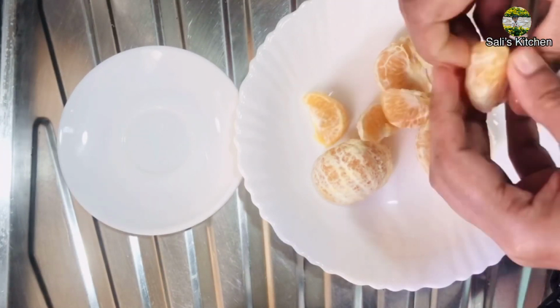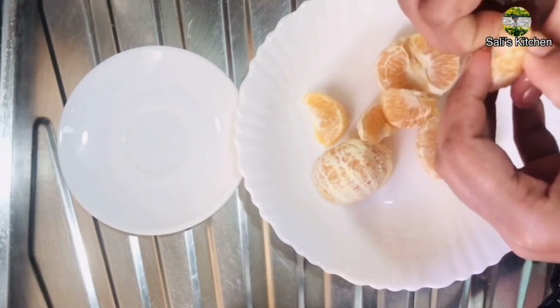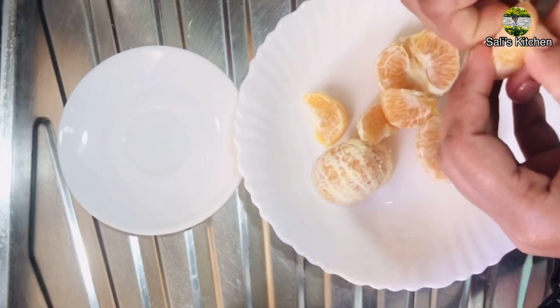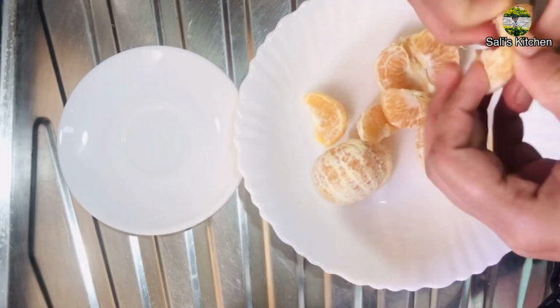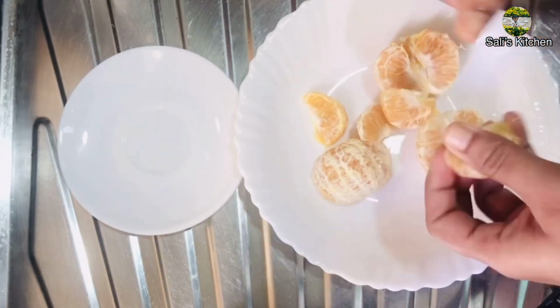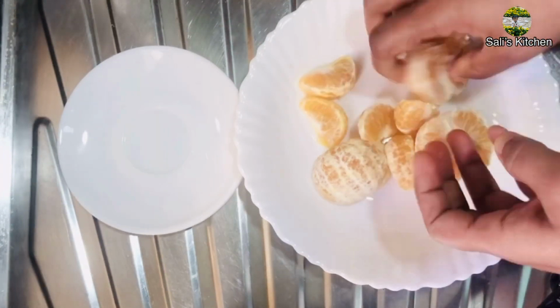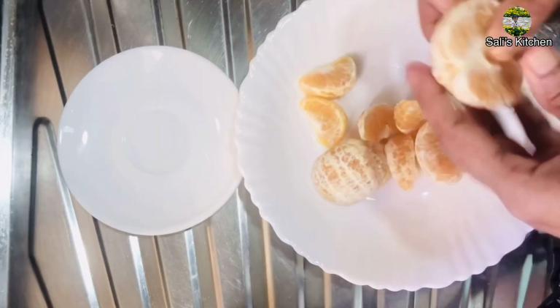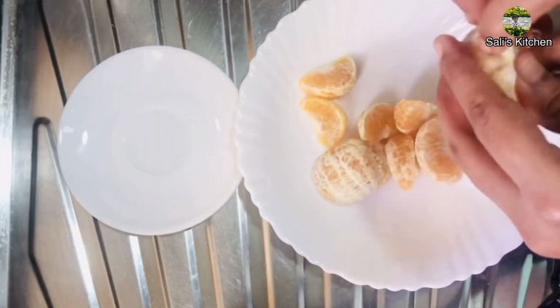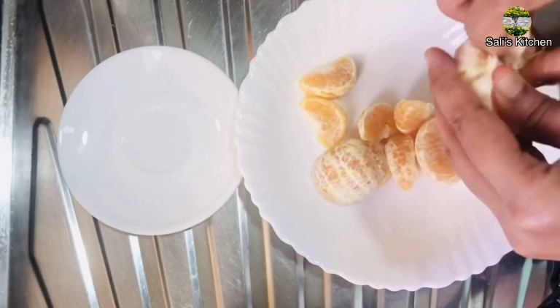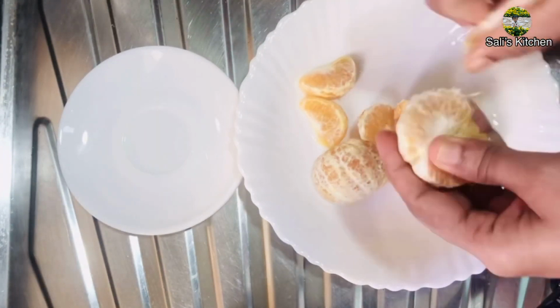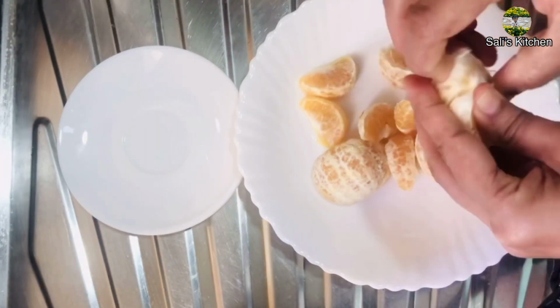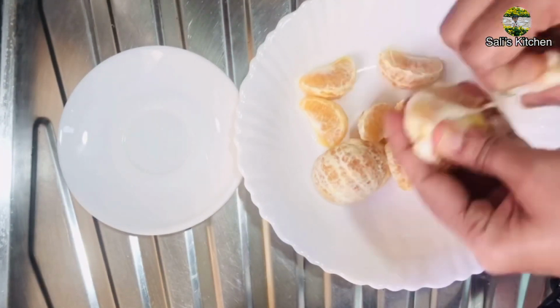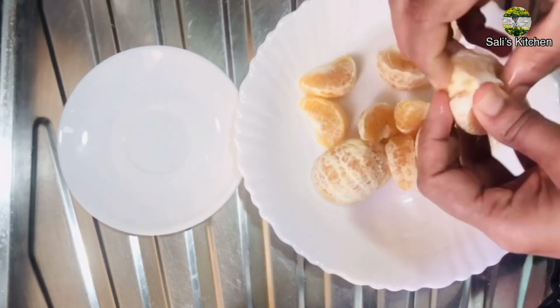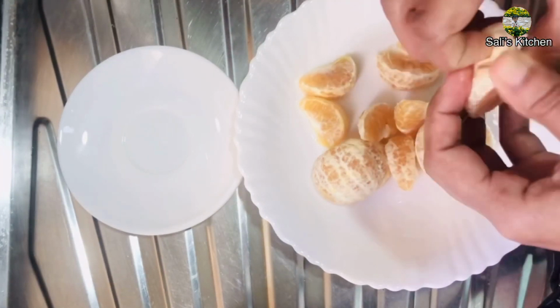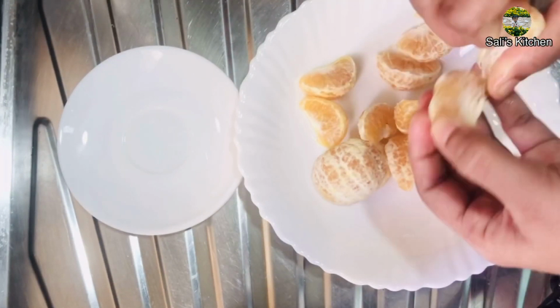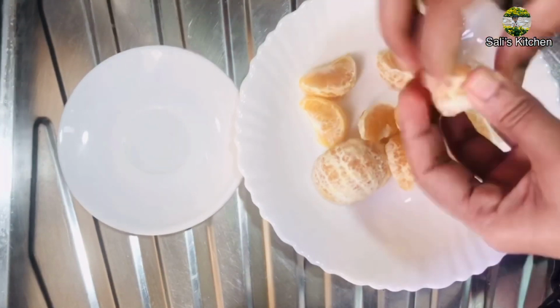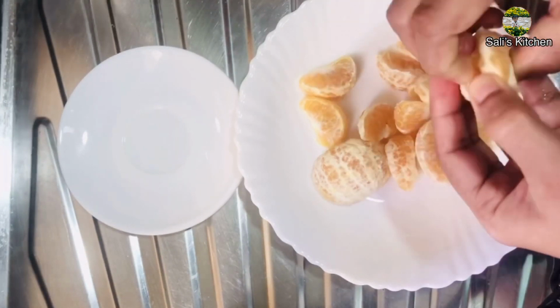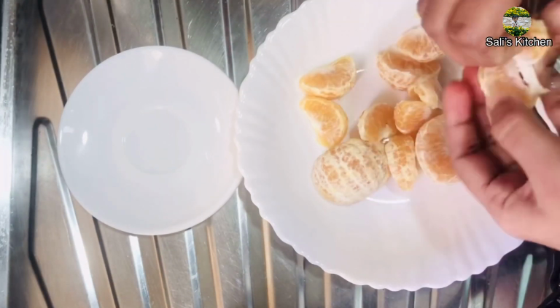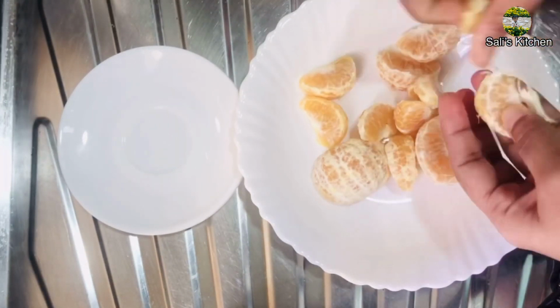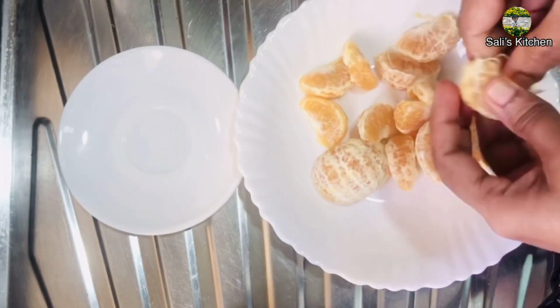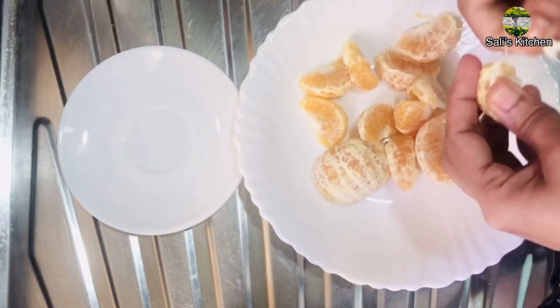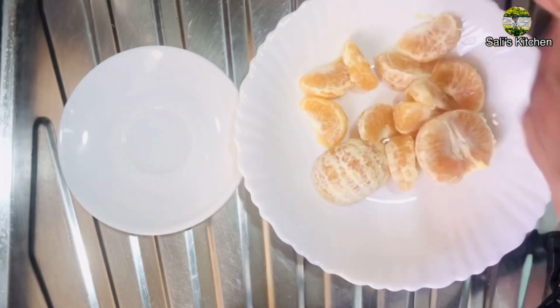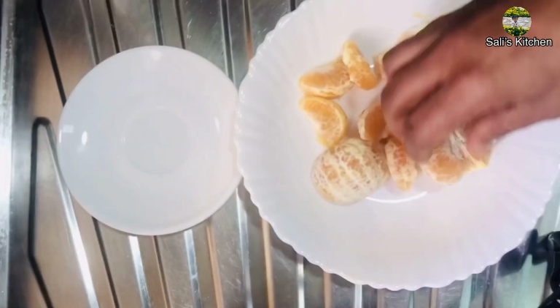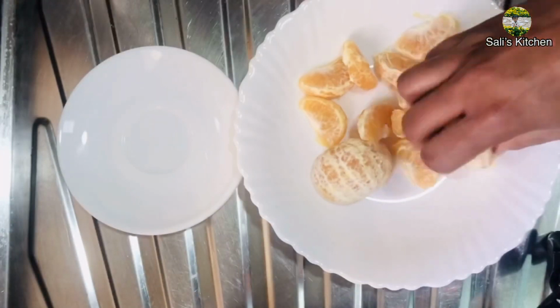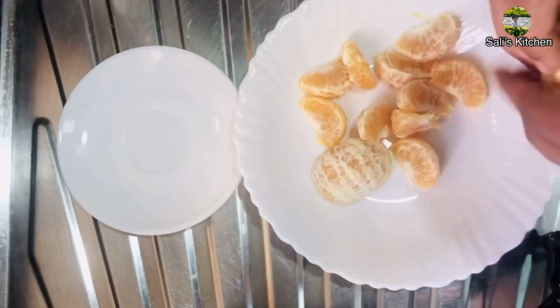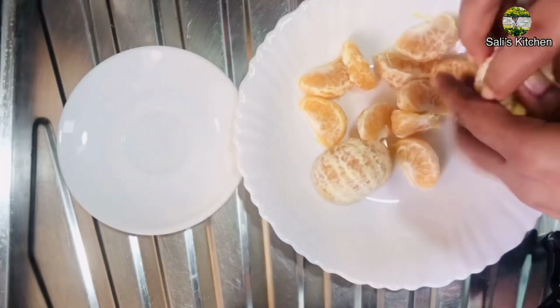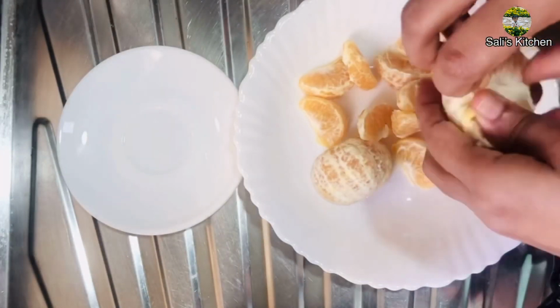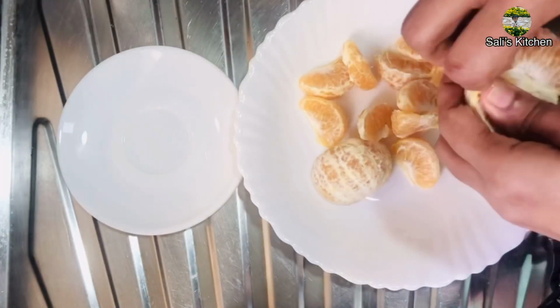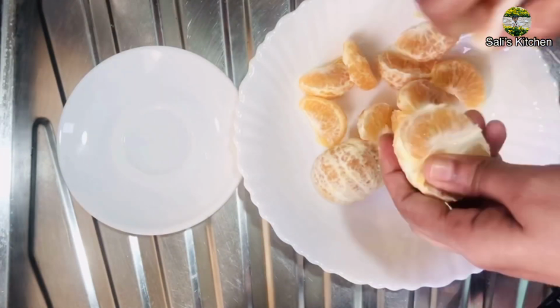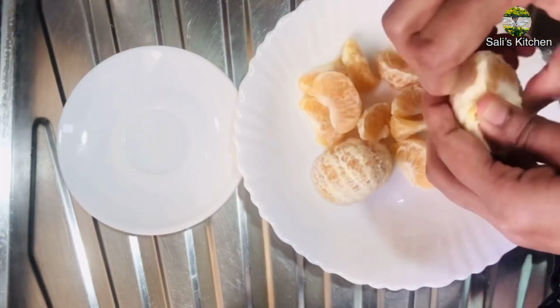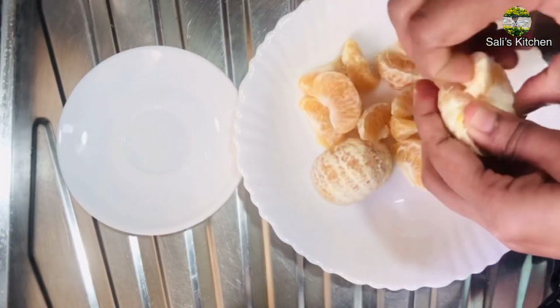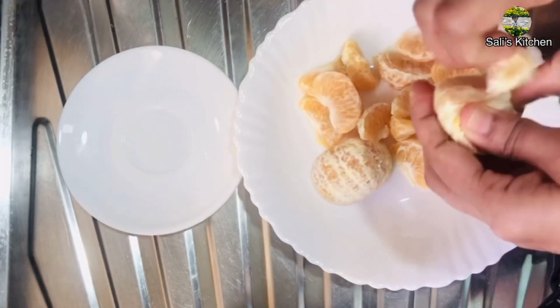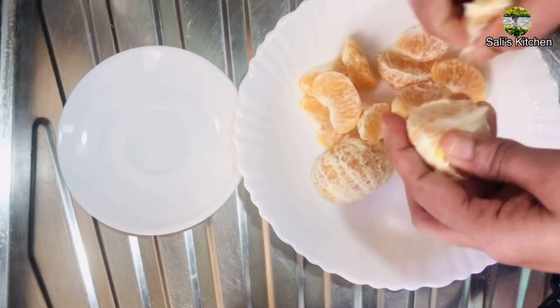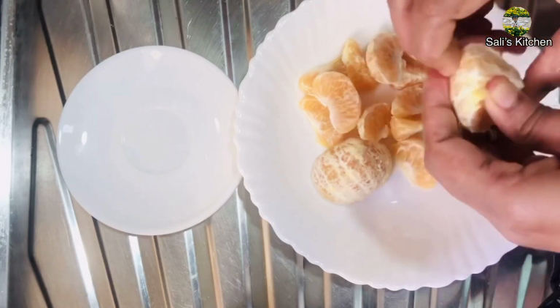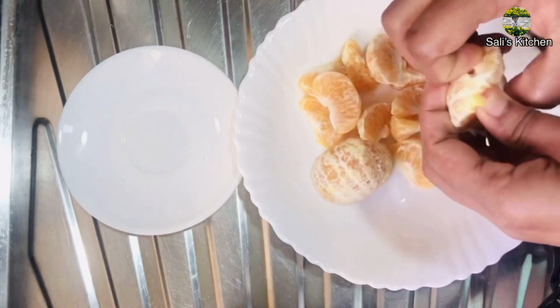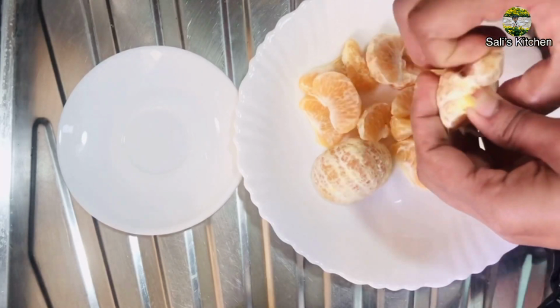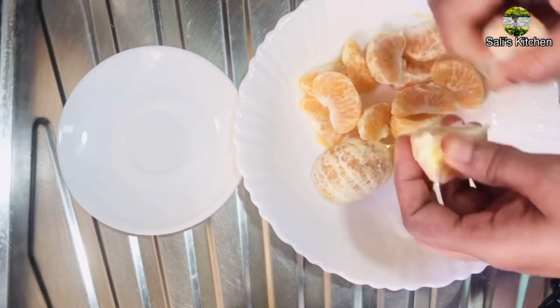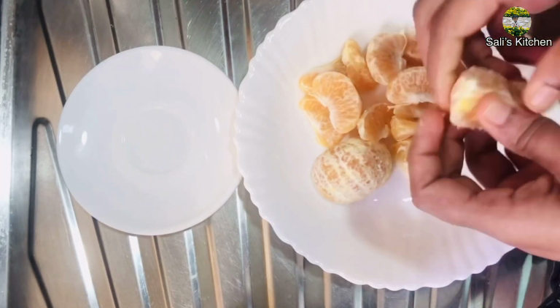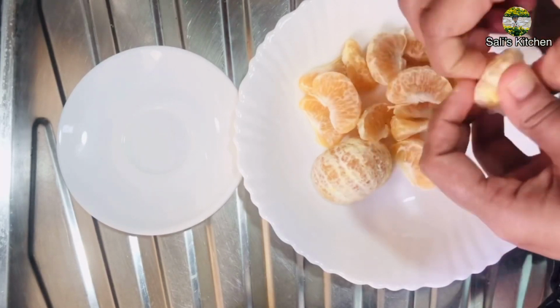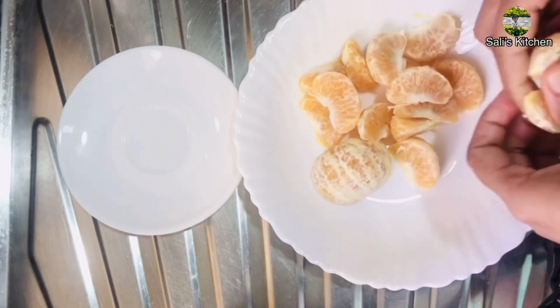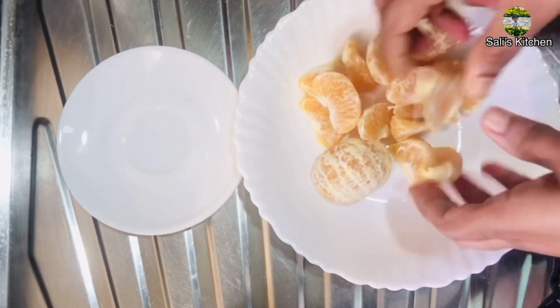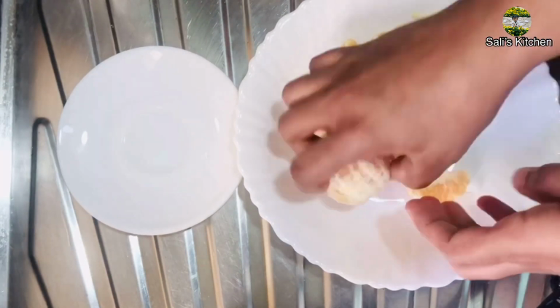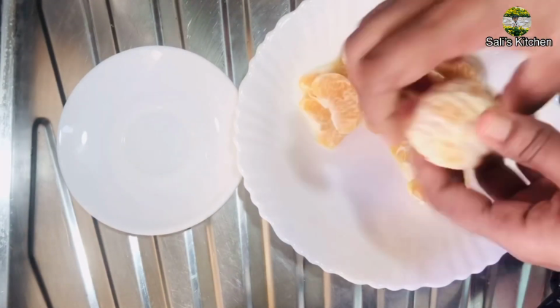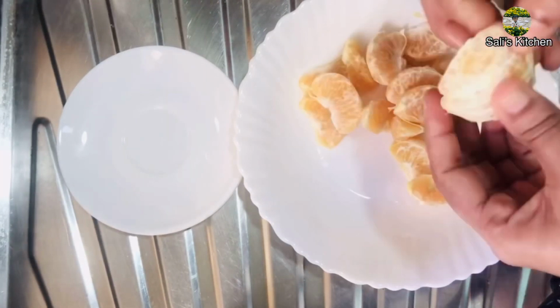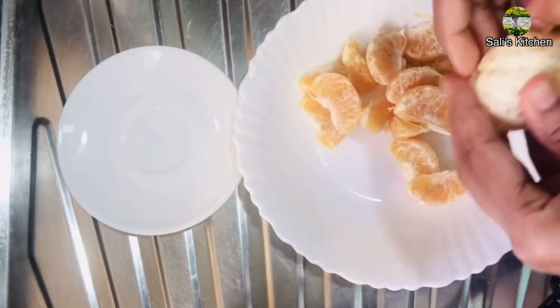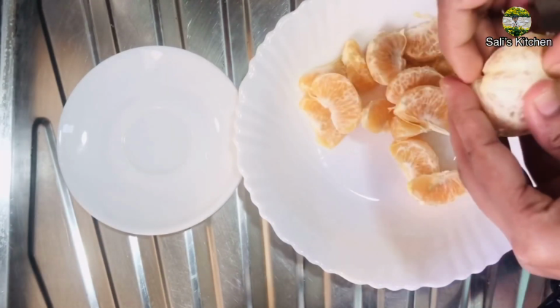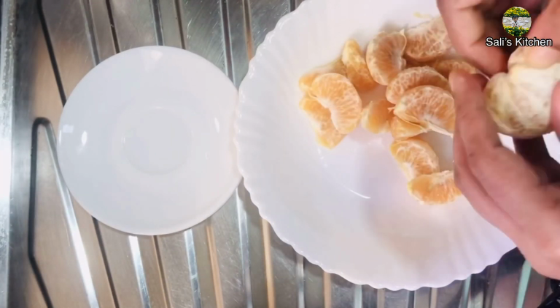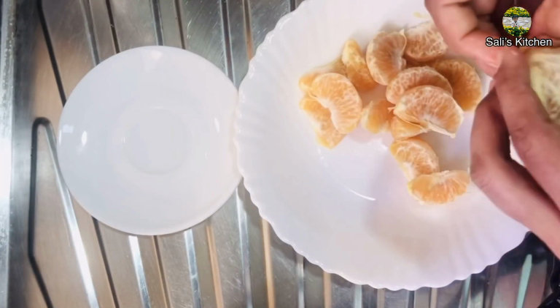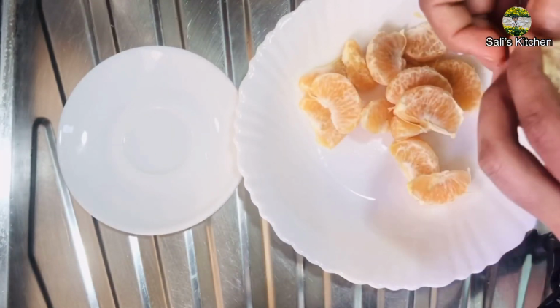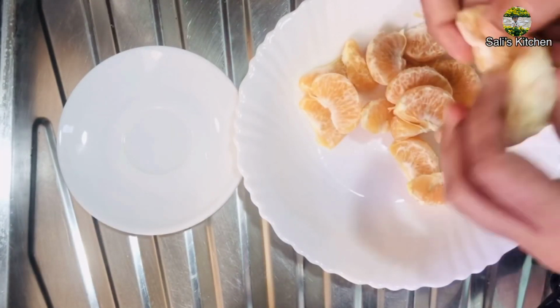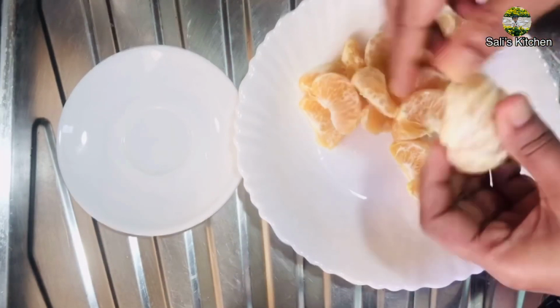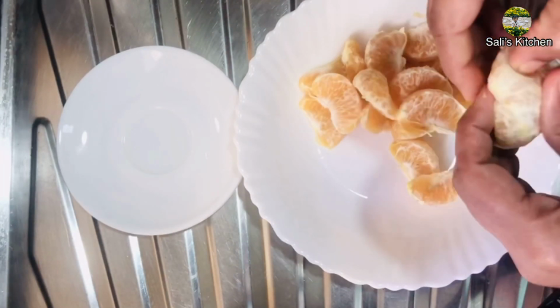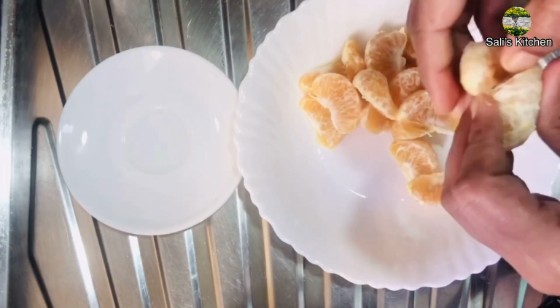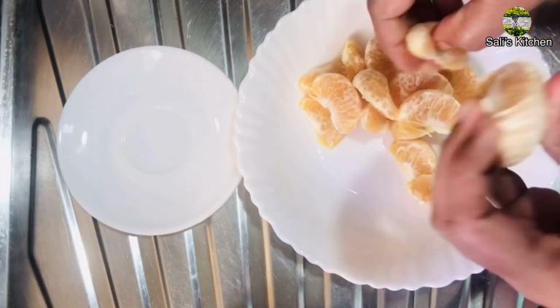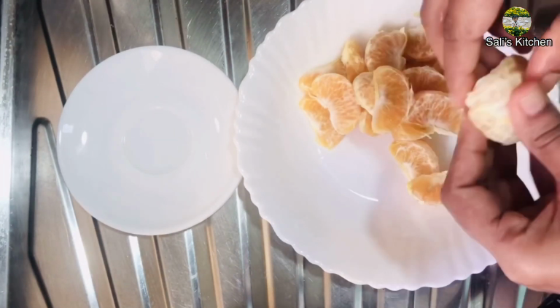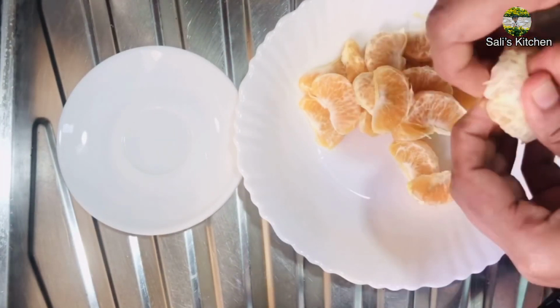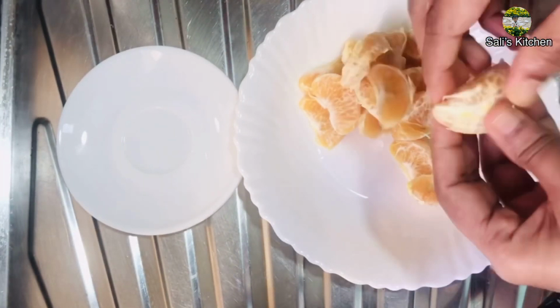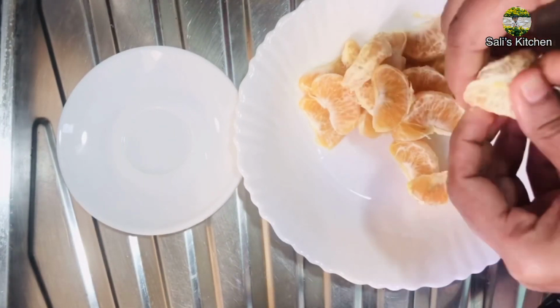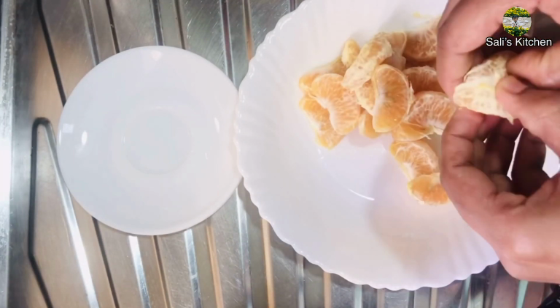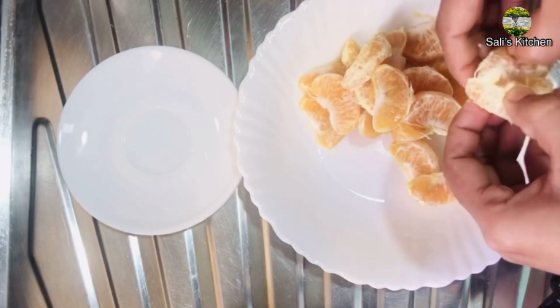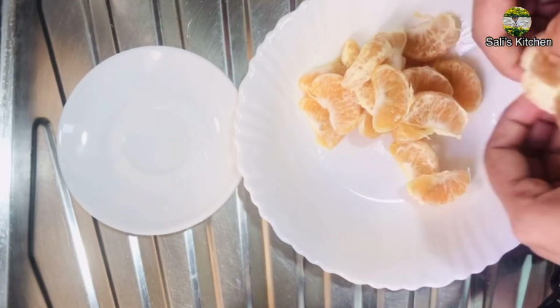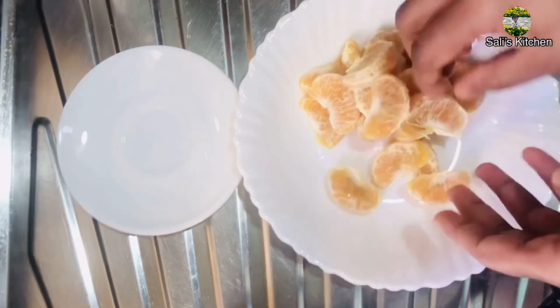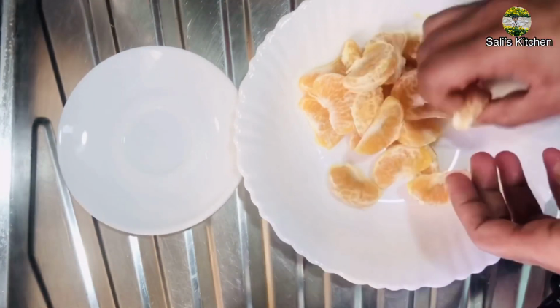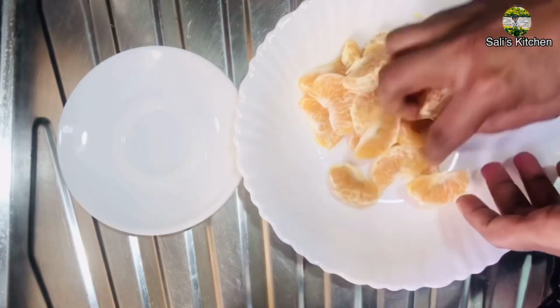If you want to make the curry, you can use a method of color. Please comment on the channel if you want to make it easier.